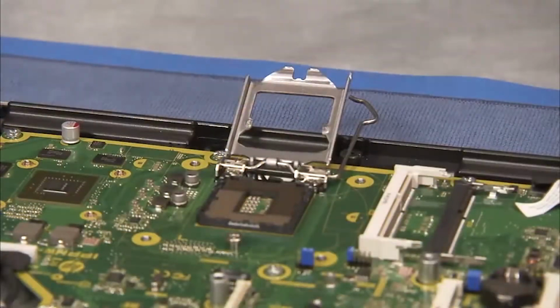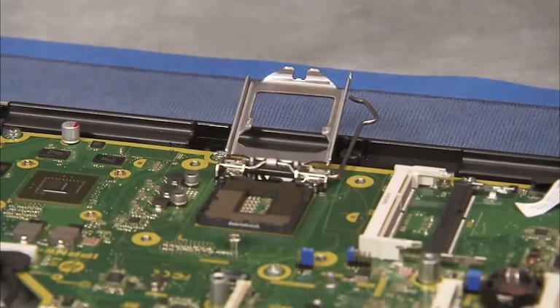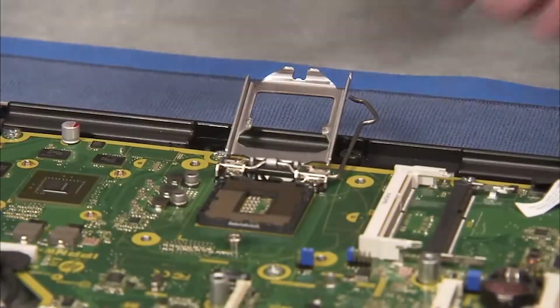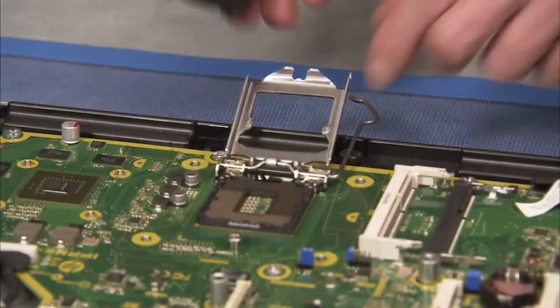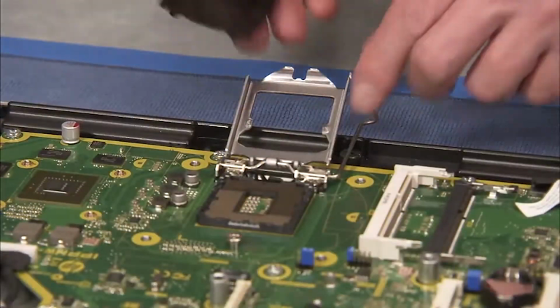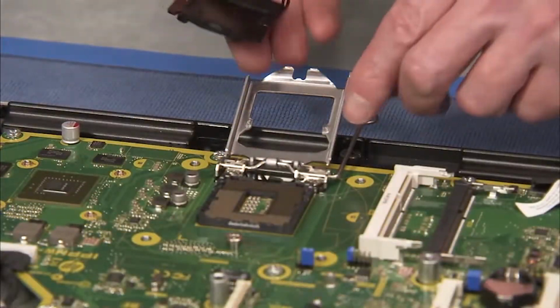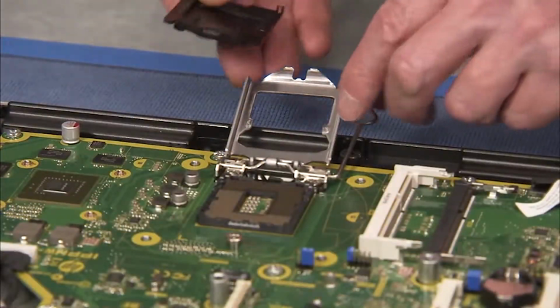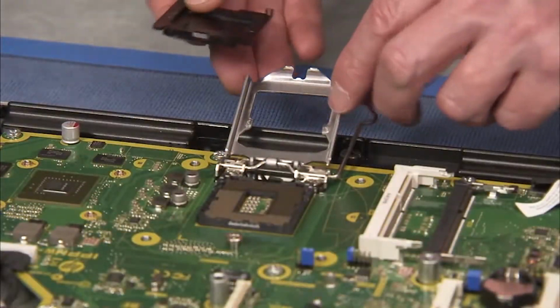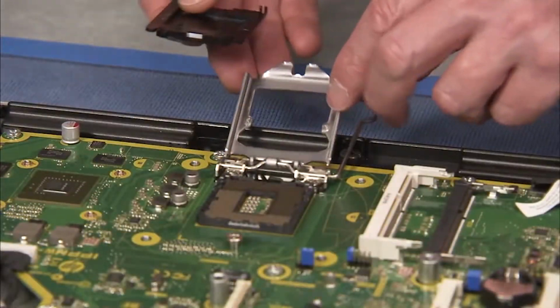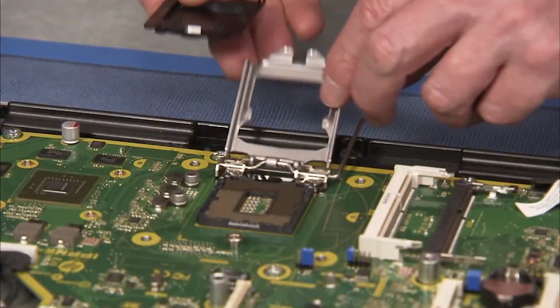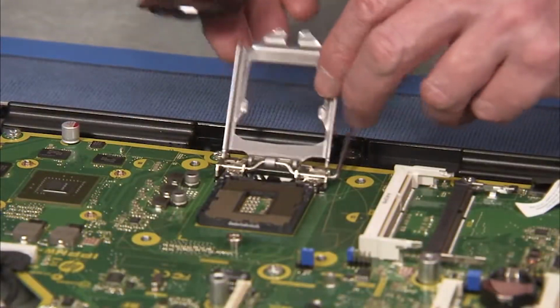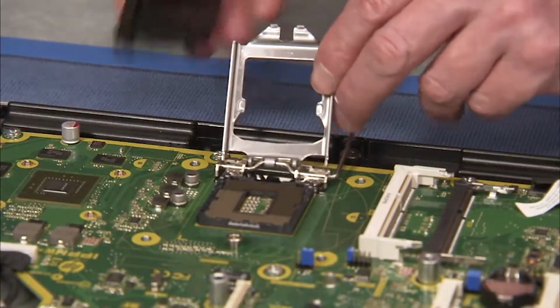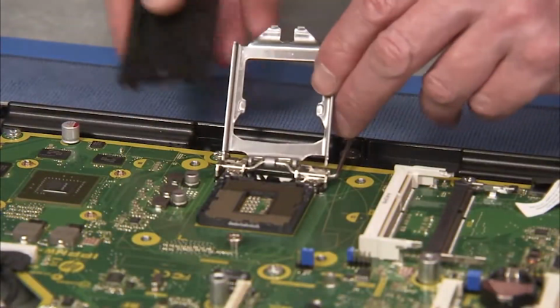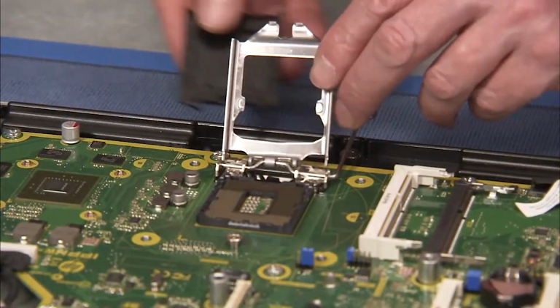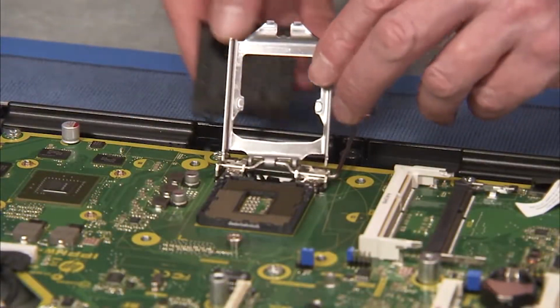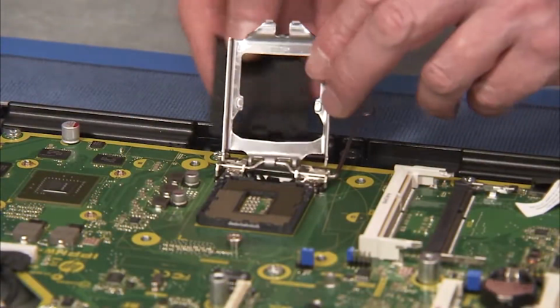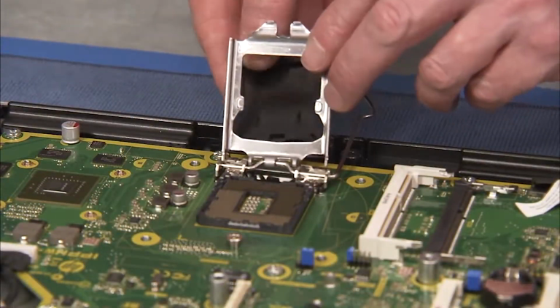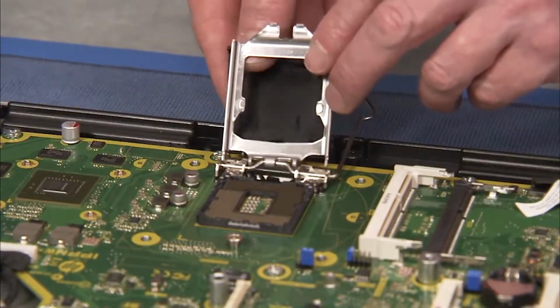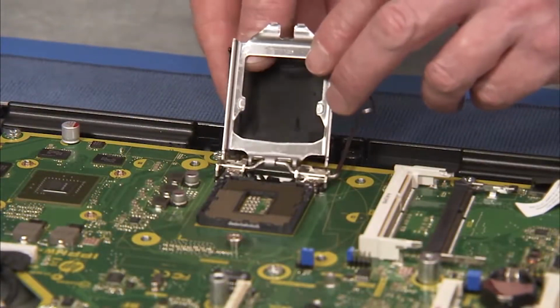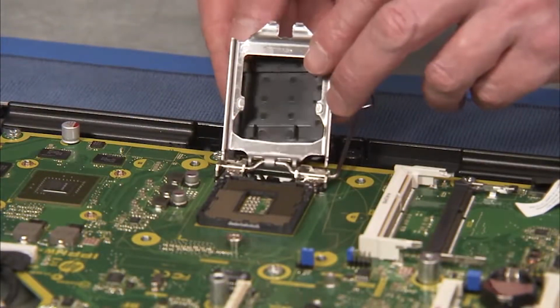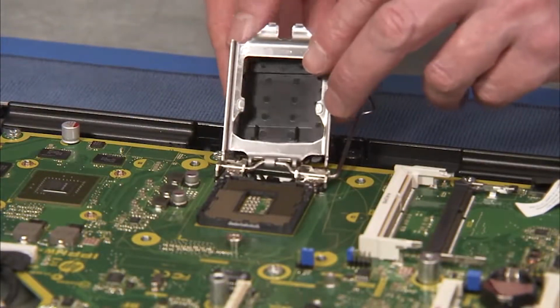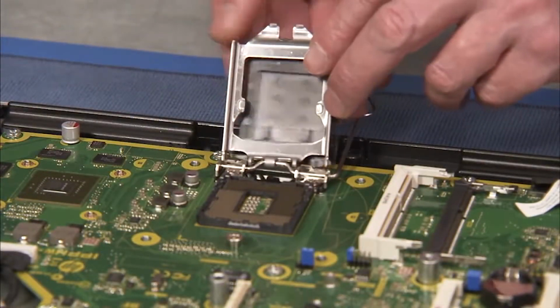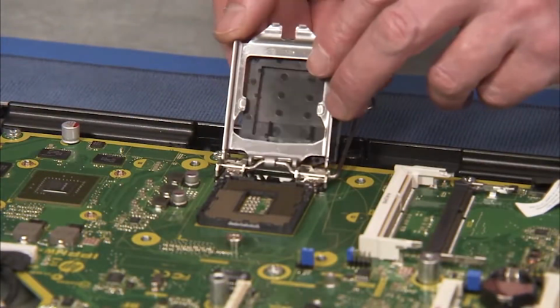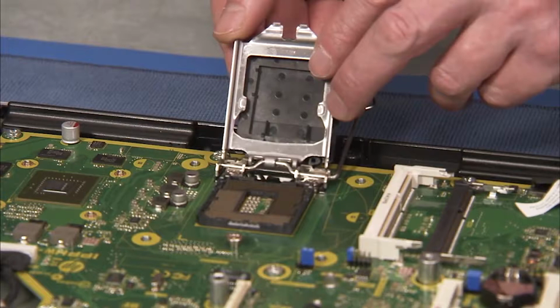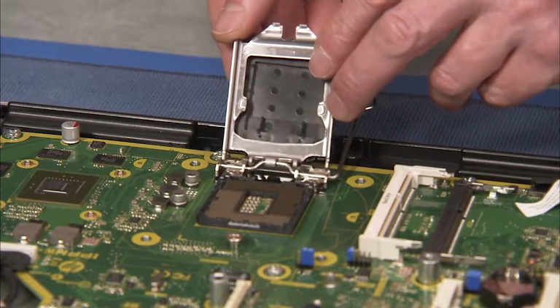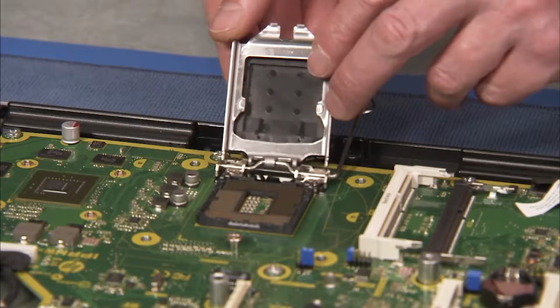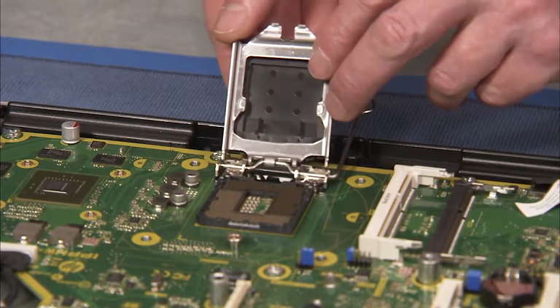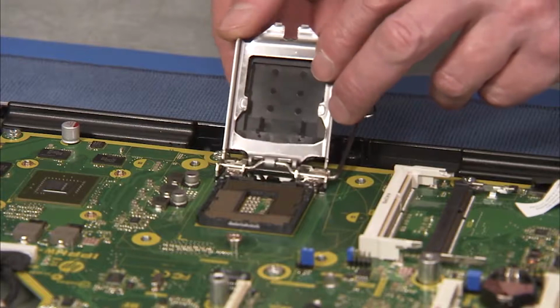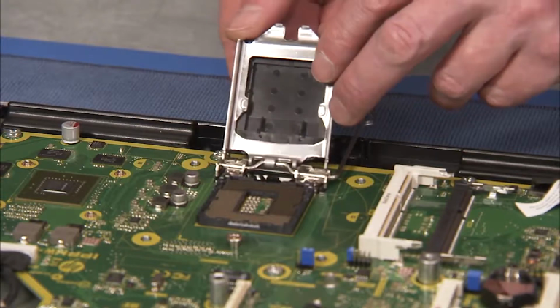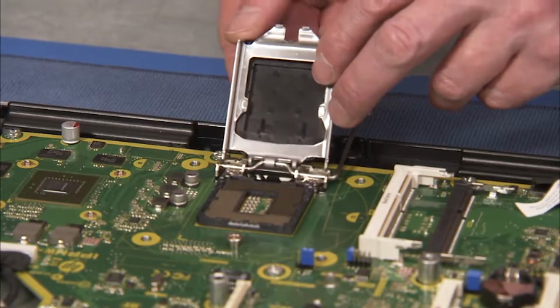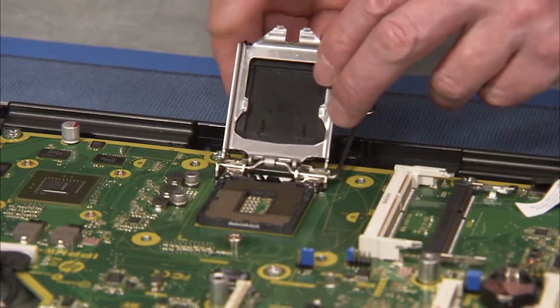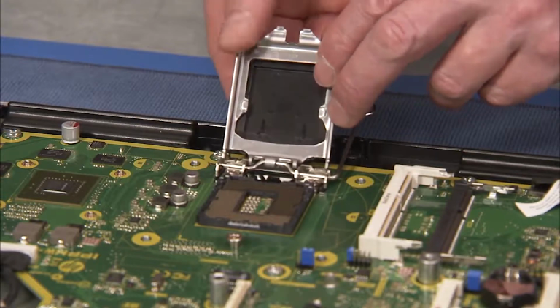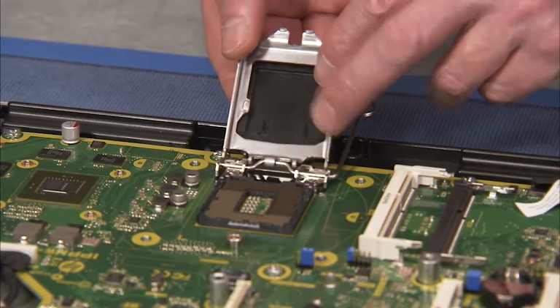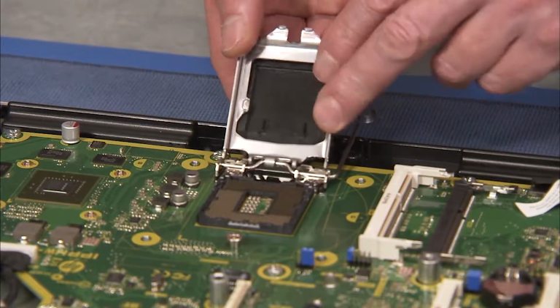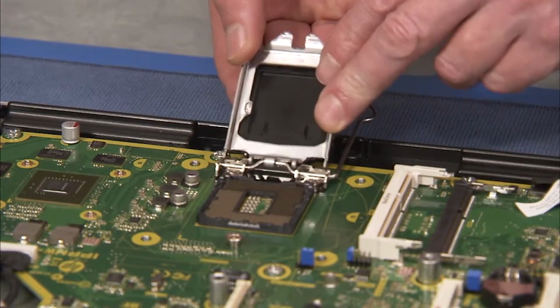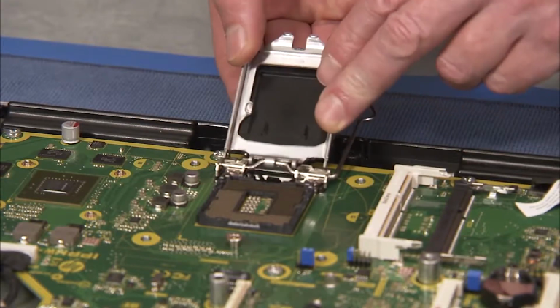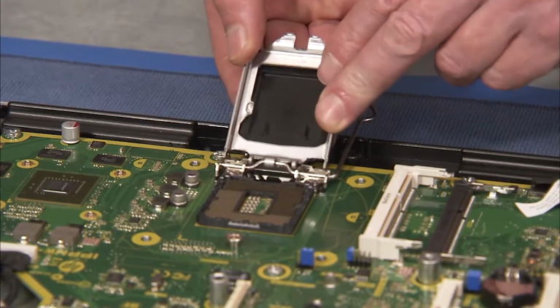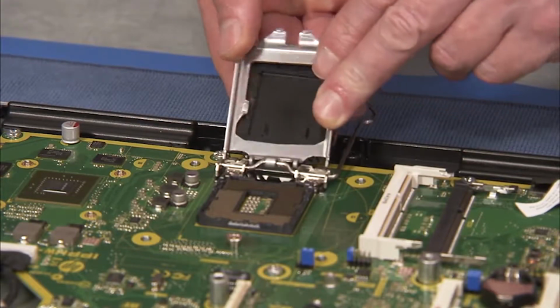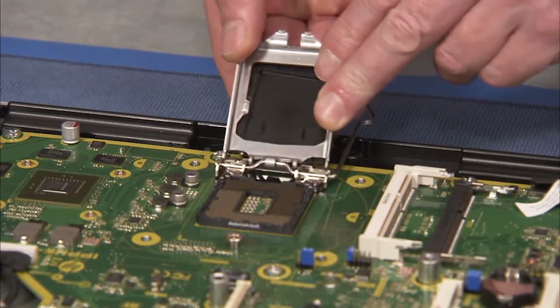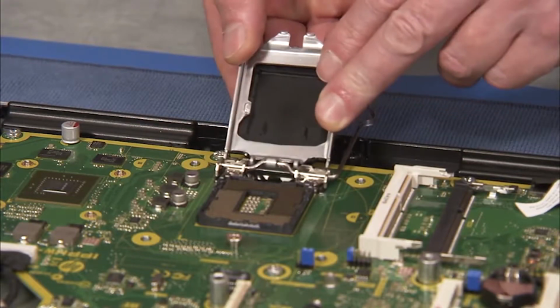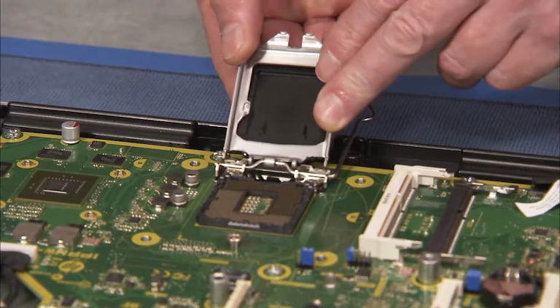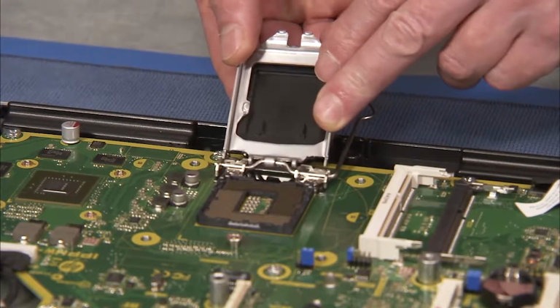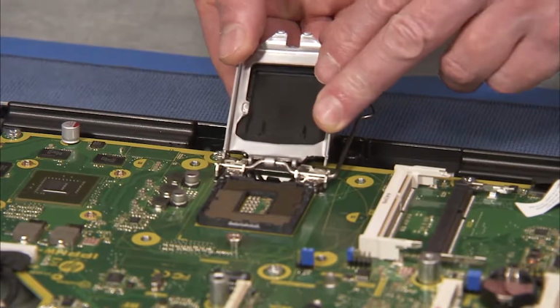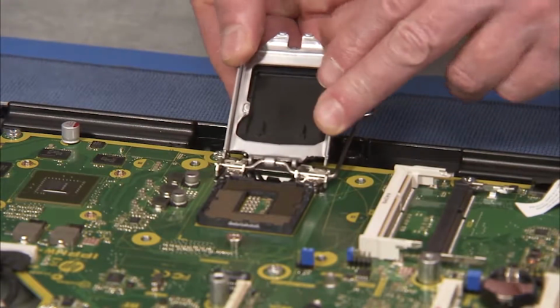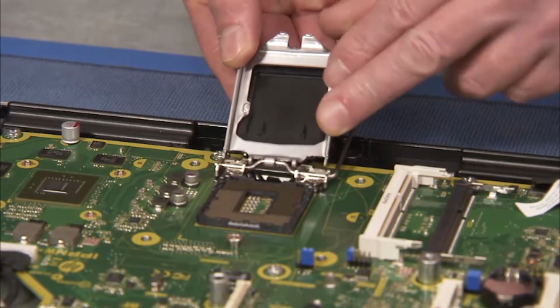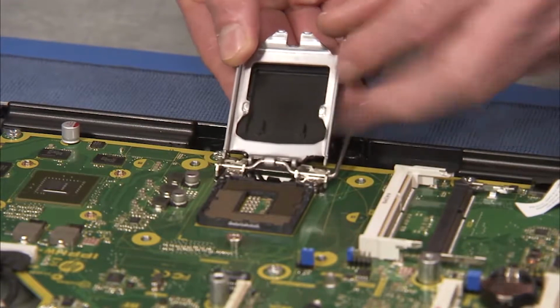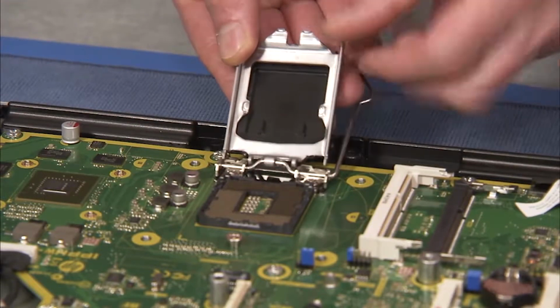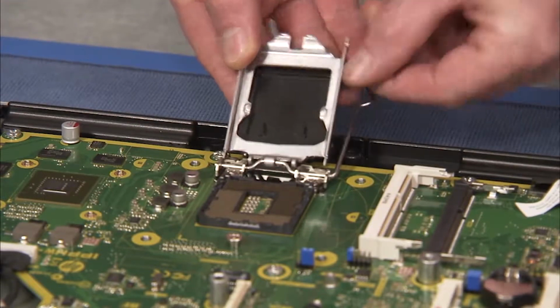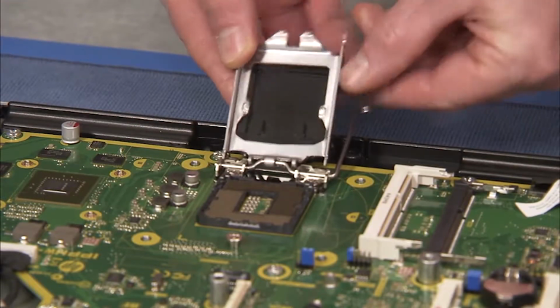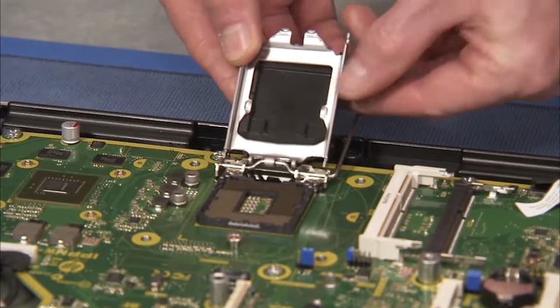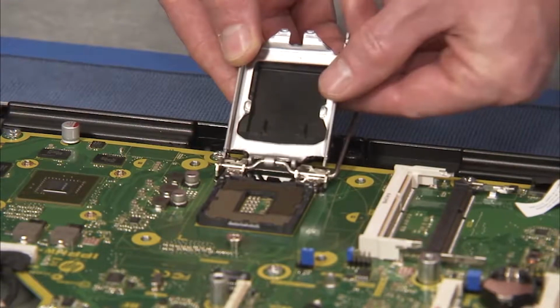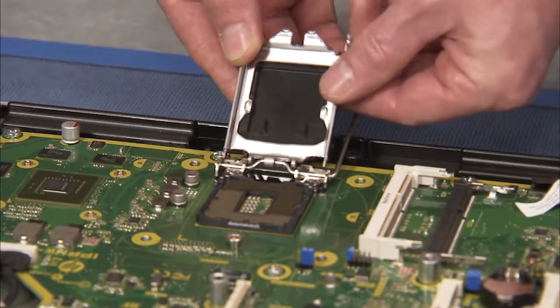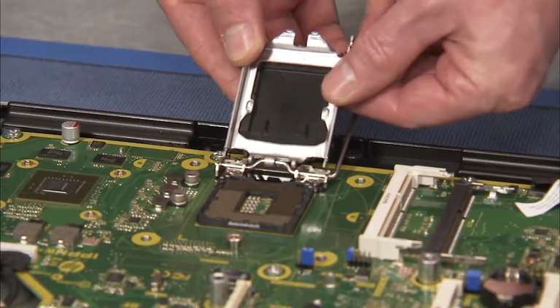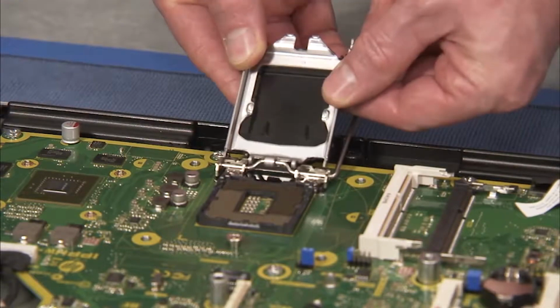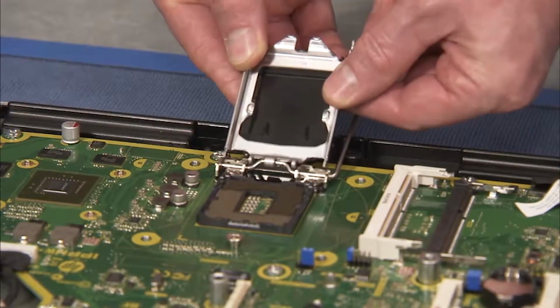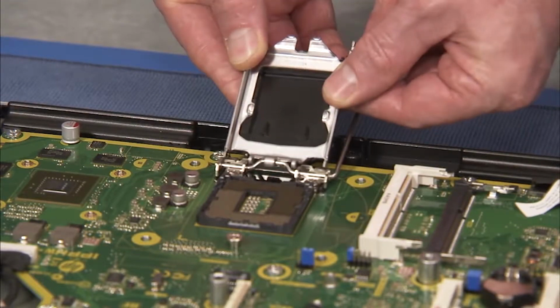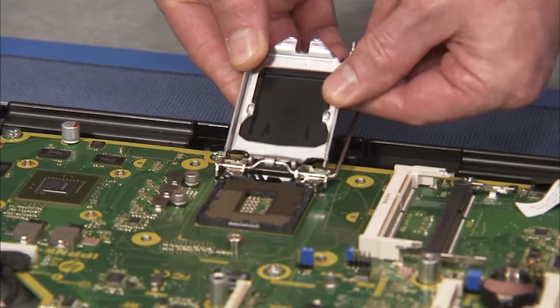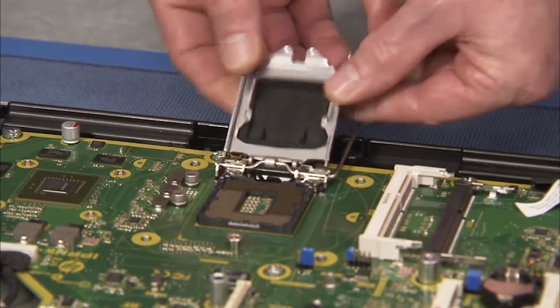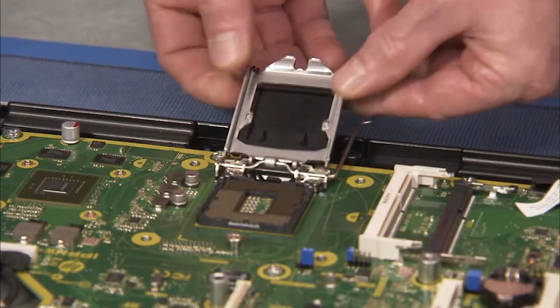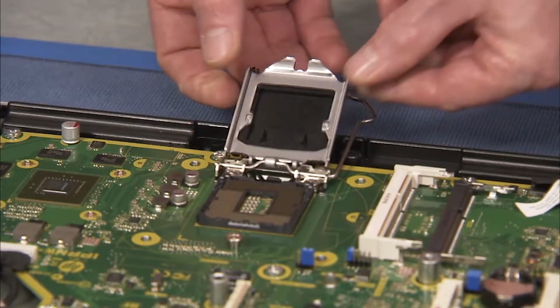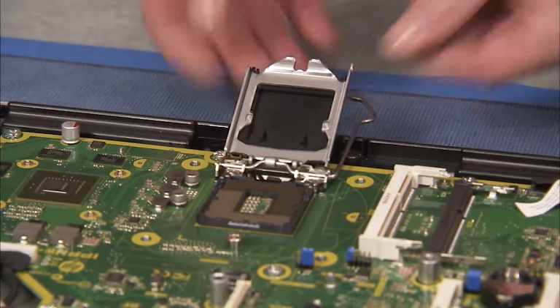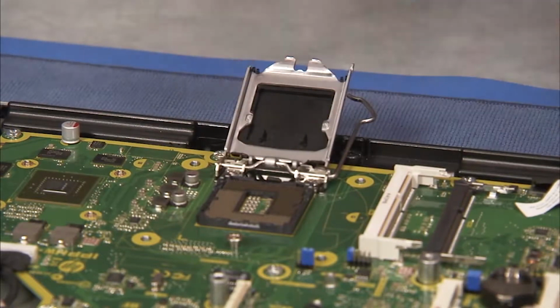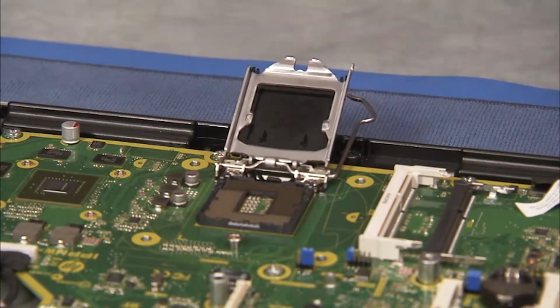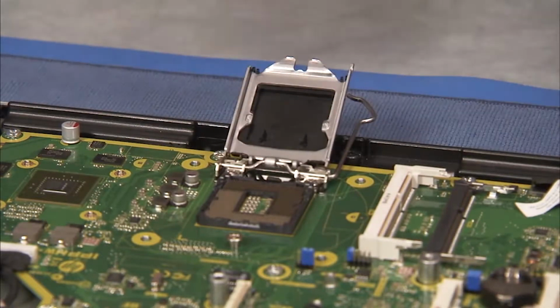Install a socket cover on the load plate window after removing the CPU and replace the load plate over the socket.